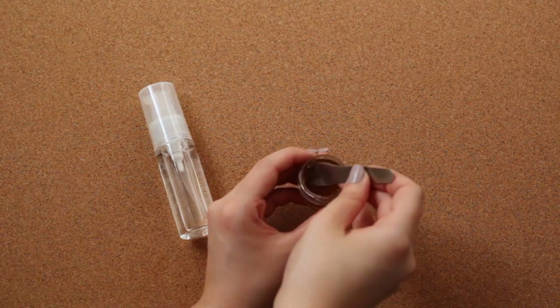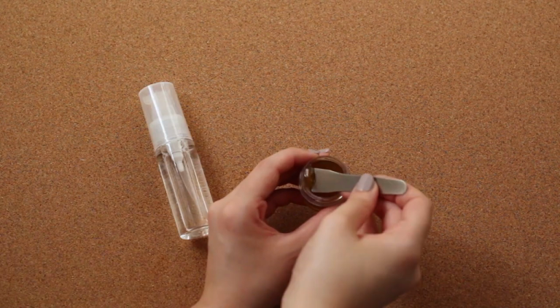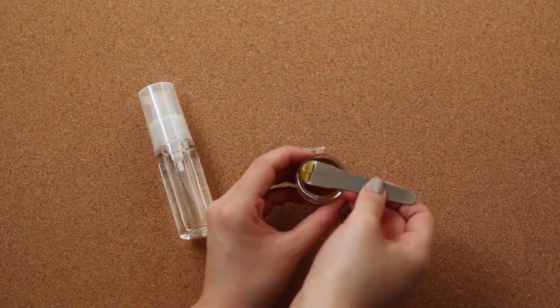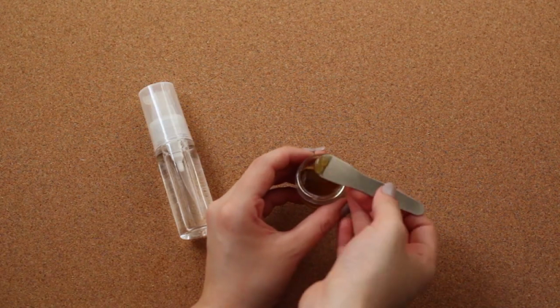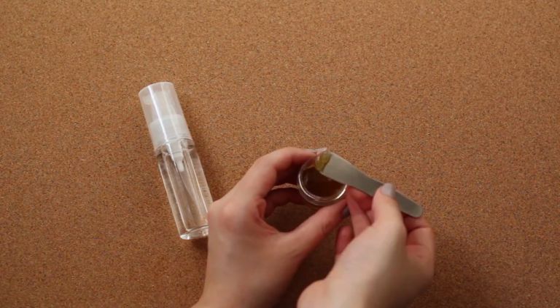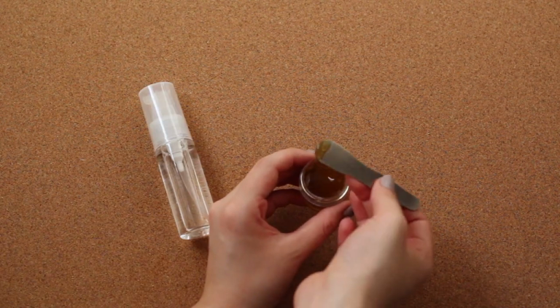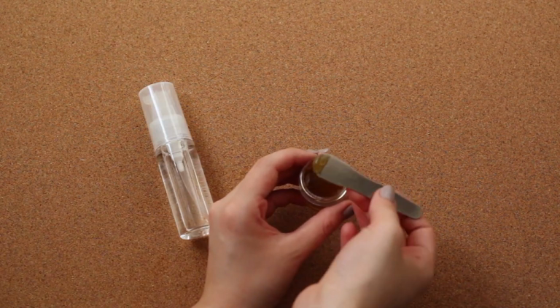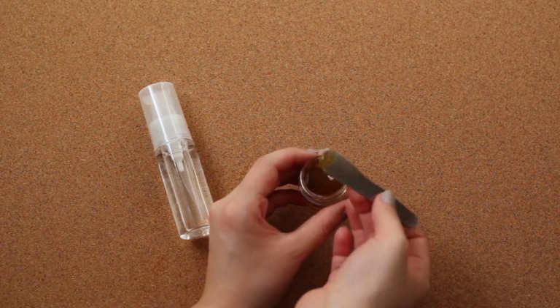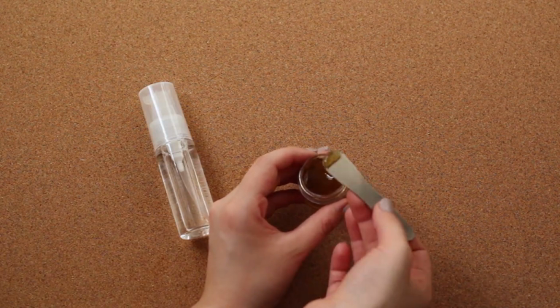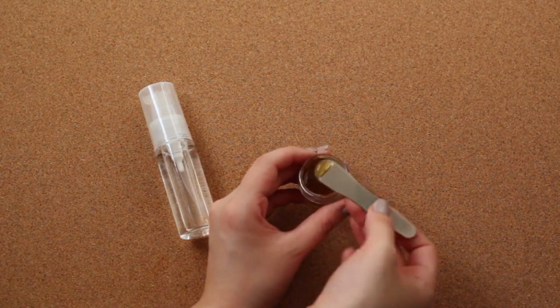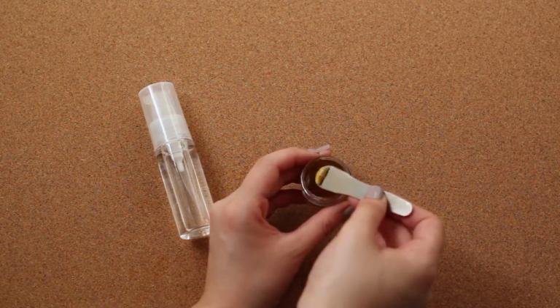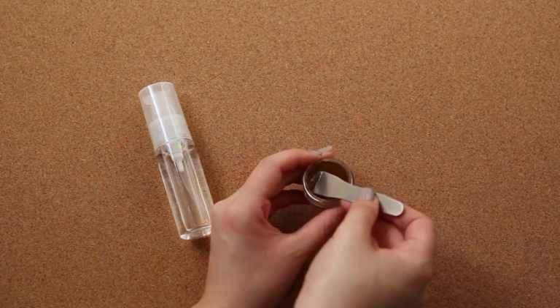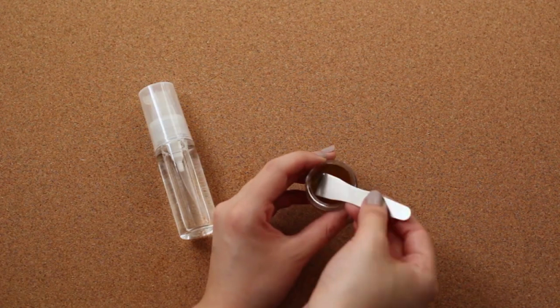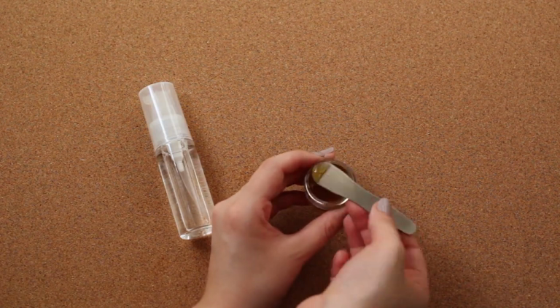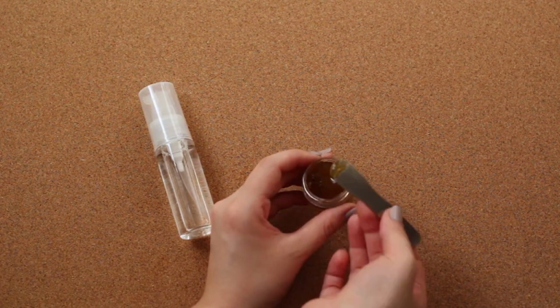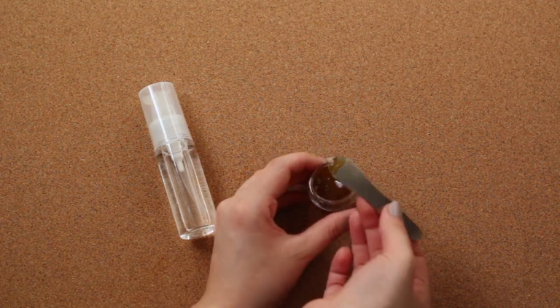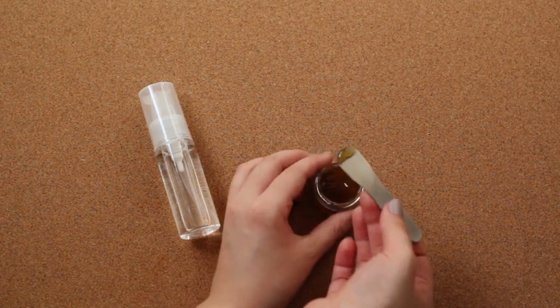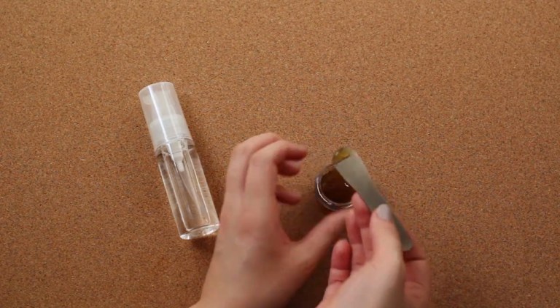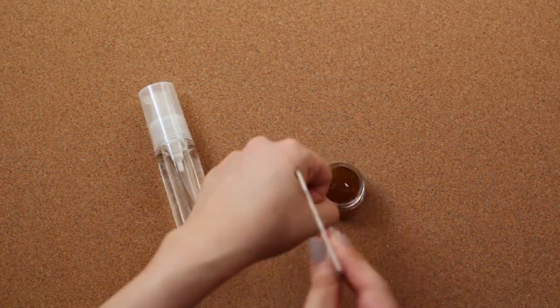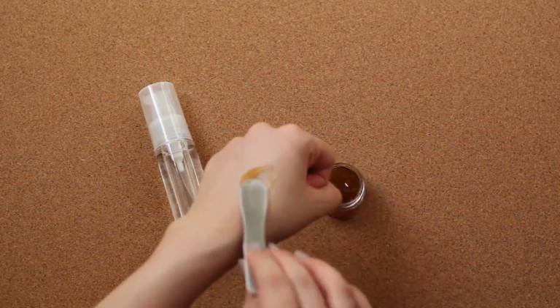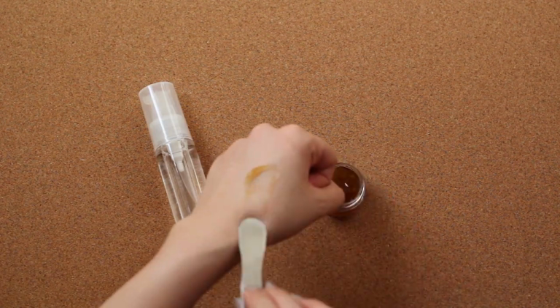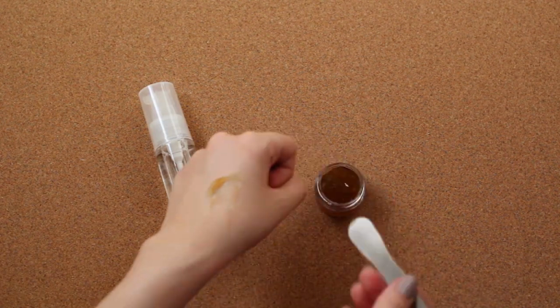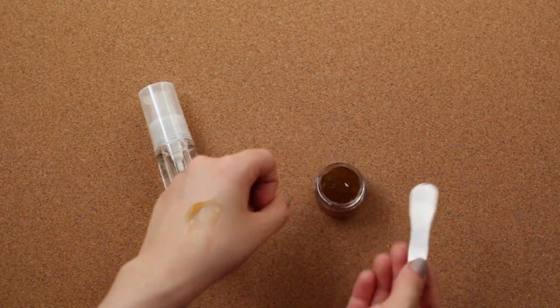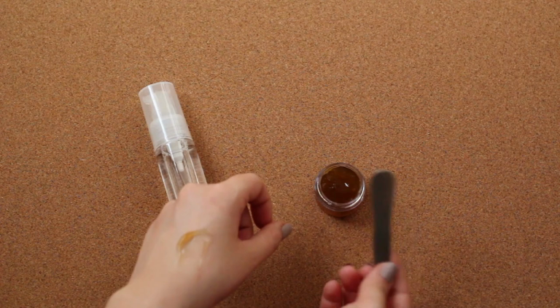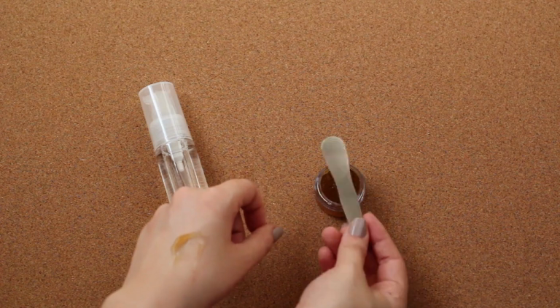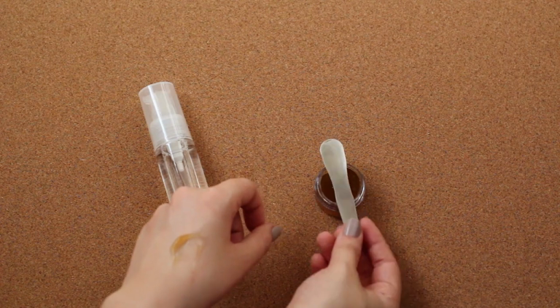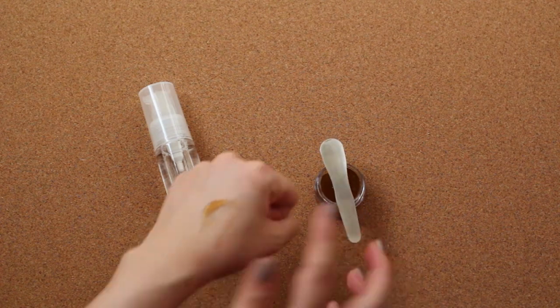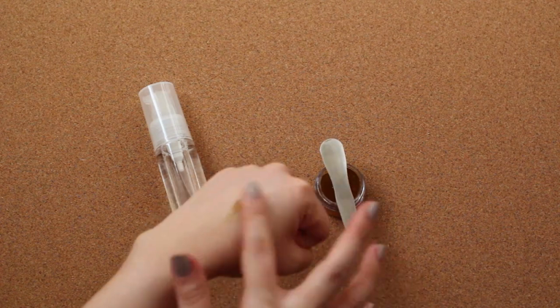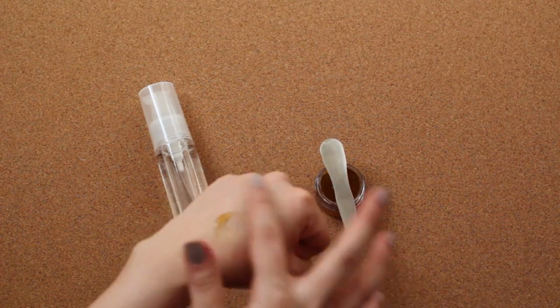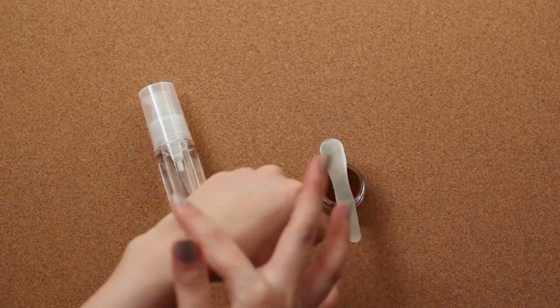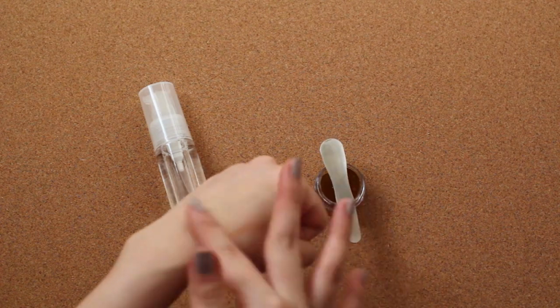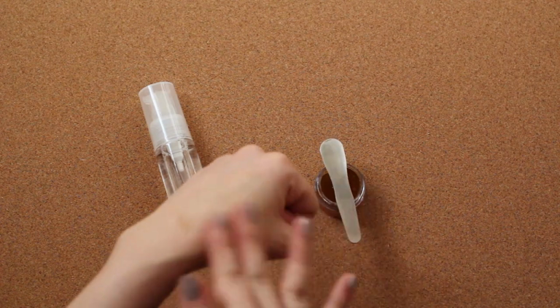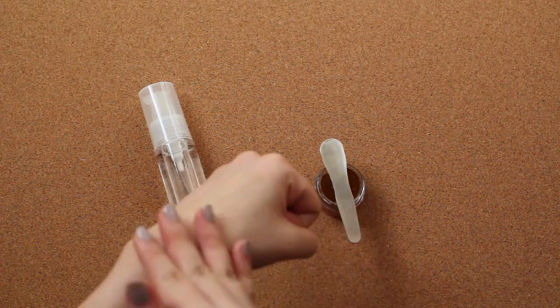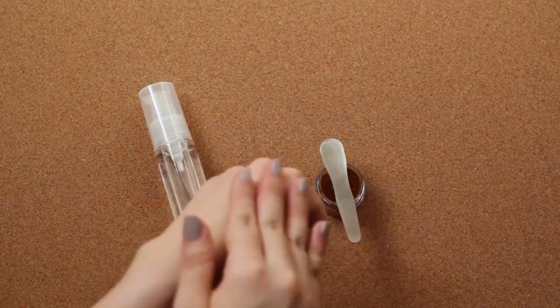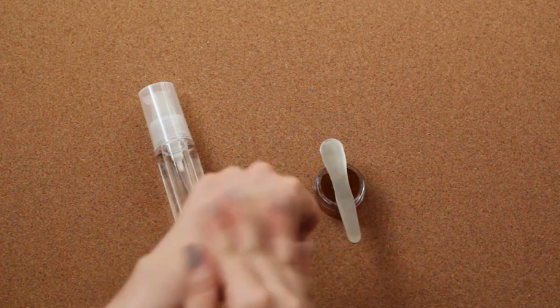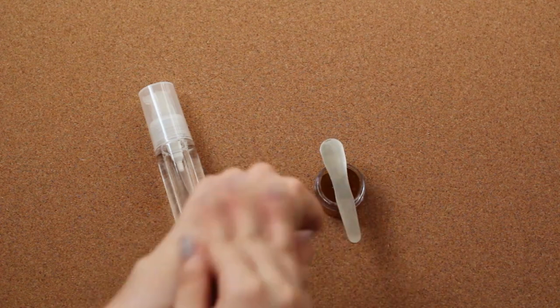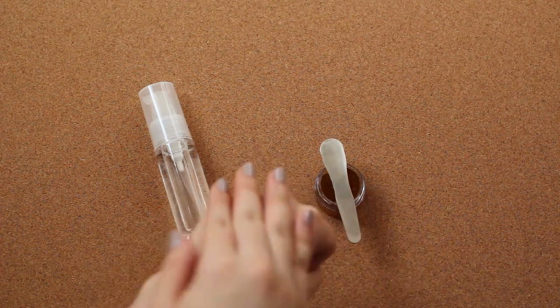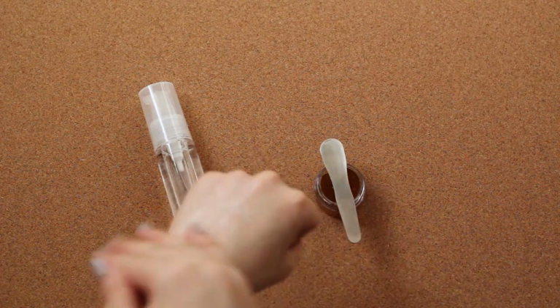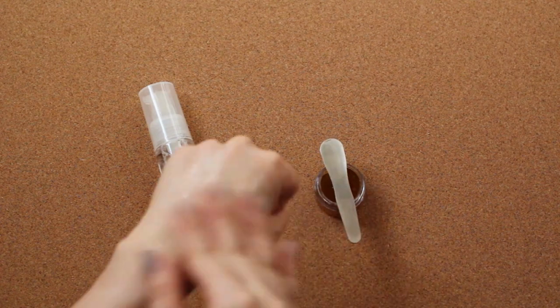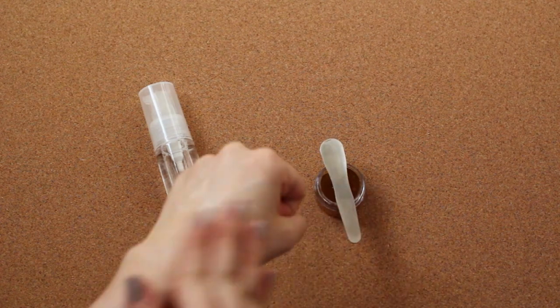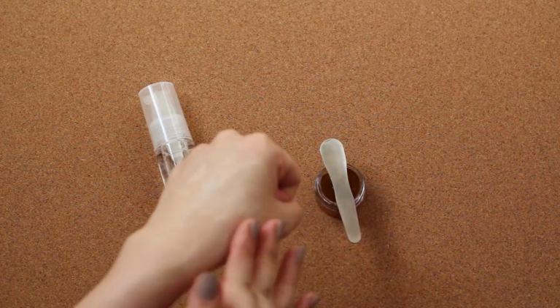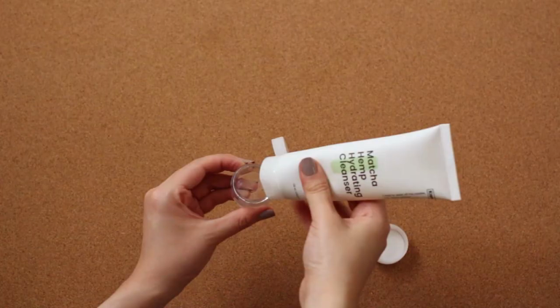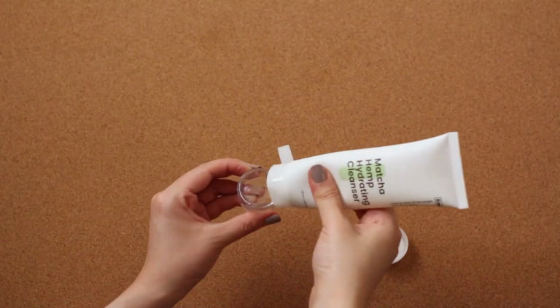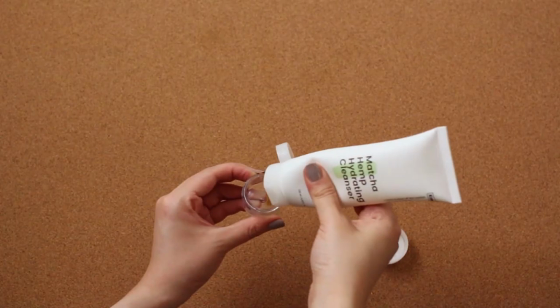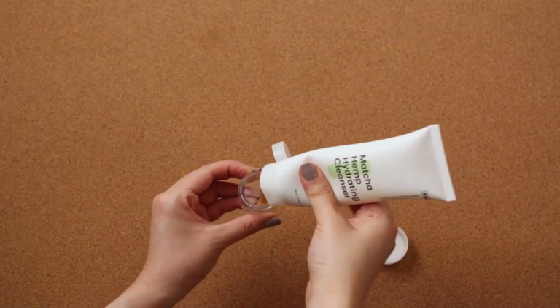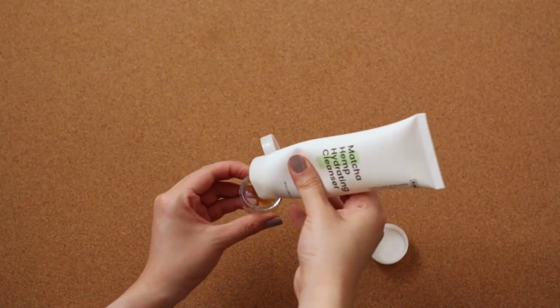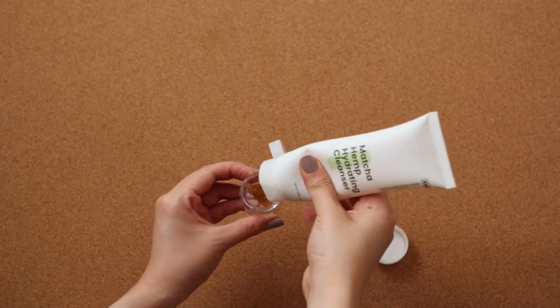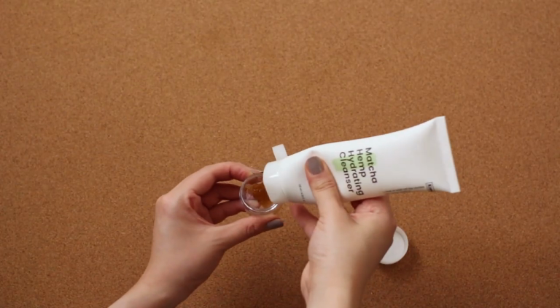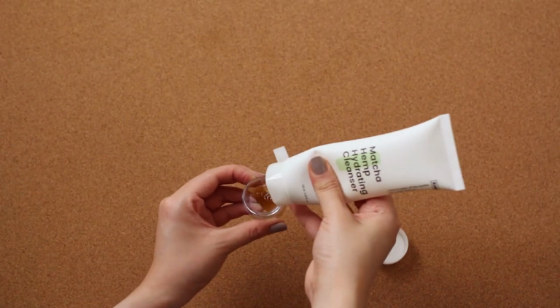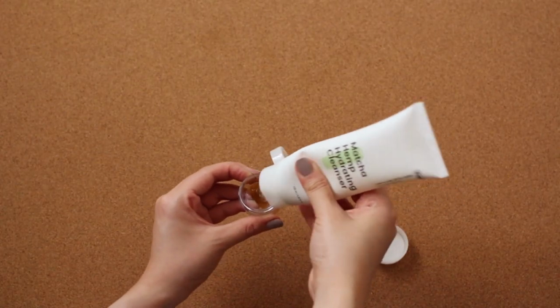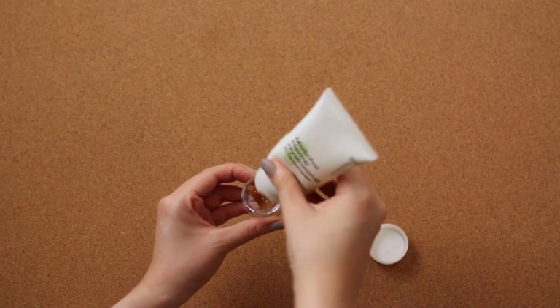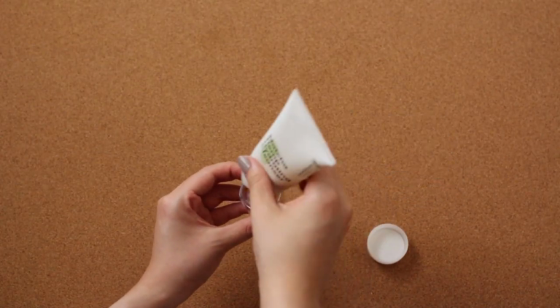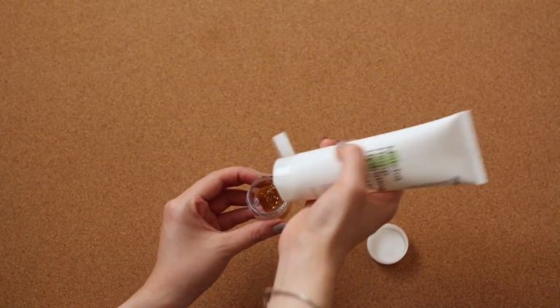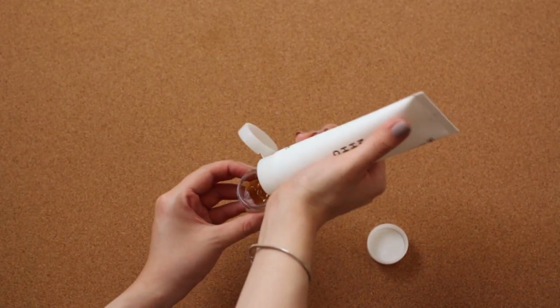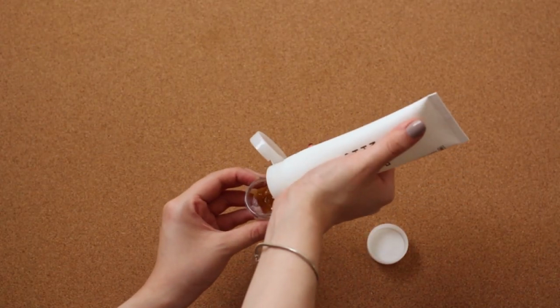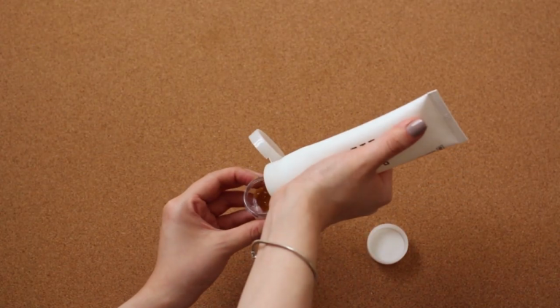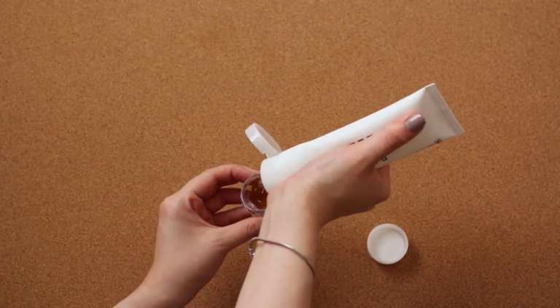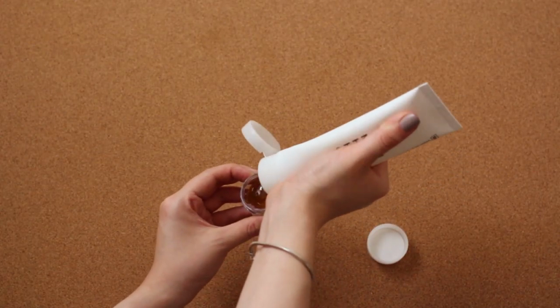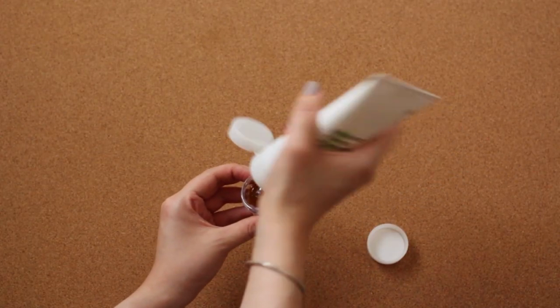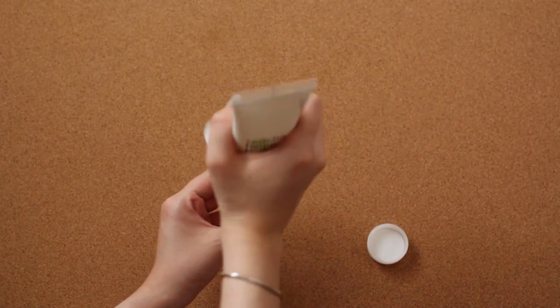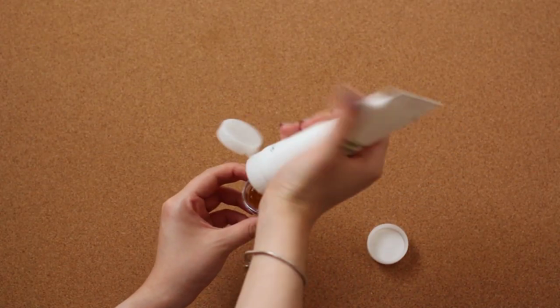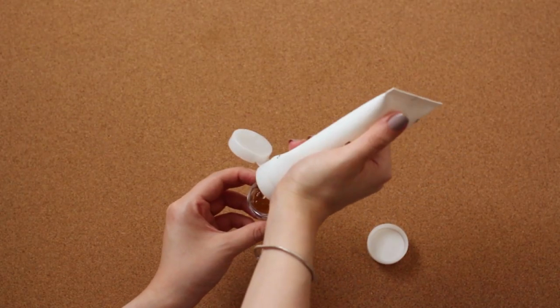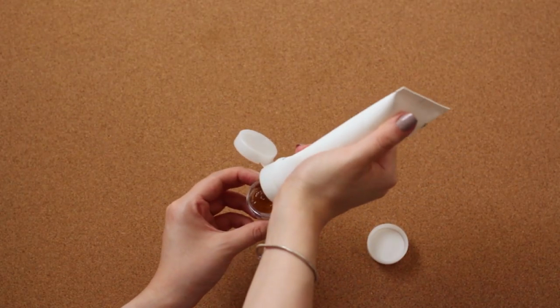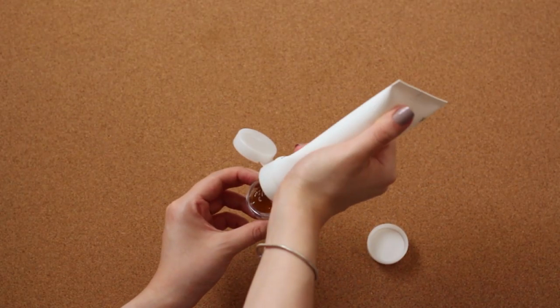I follow up by cleansing my face with the Crave Beauty Matcha Hemp Hydrating Cleanser. I pour some out into this little jar and I just scoop some out every time I need to use it.